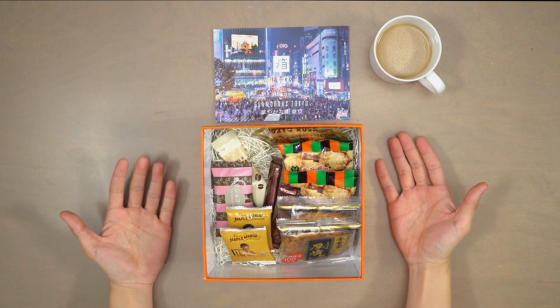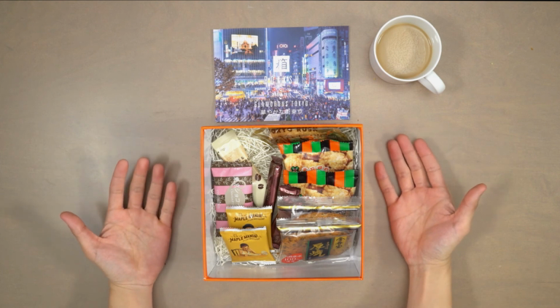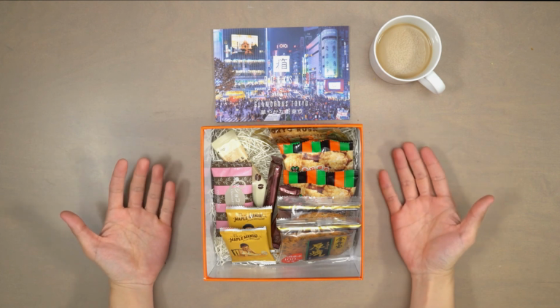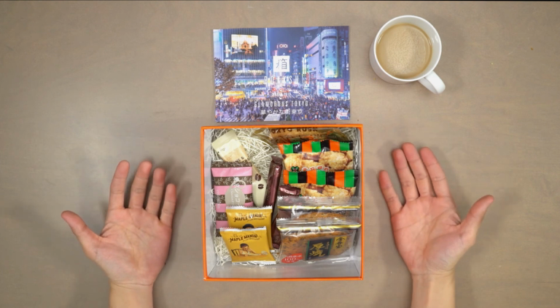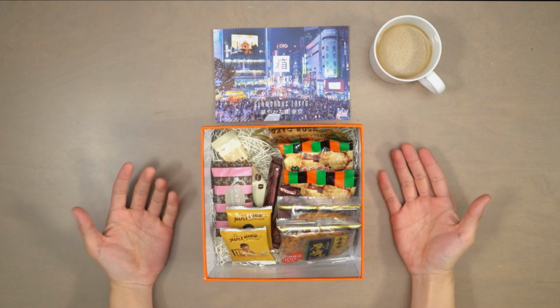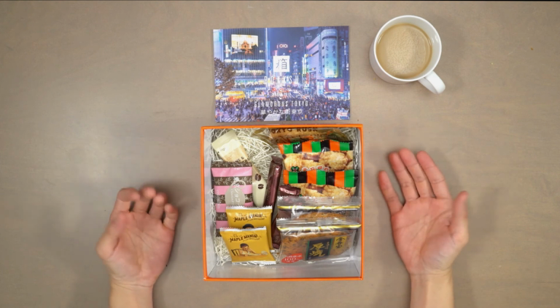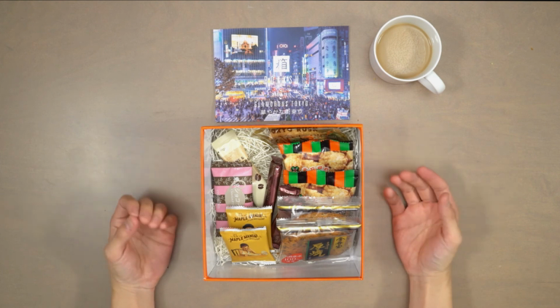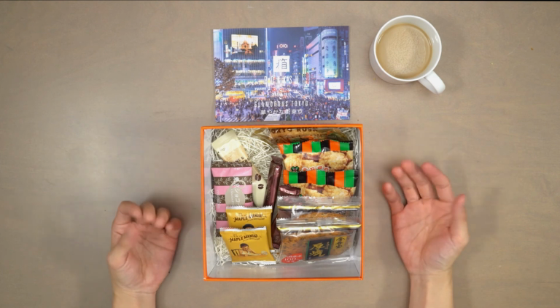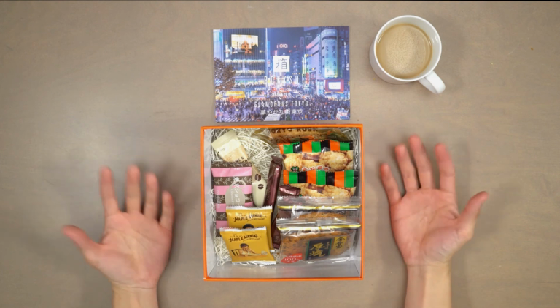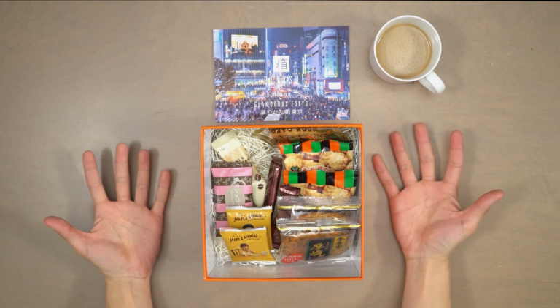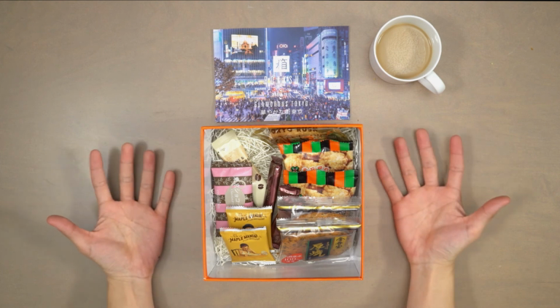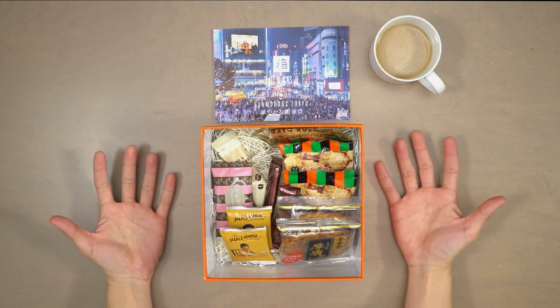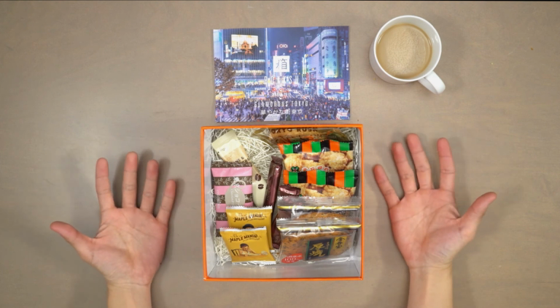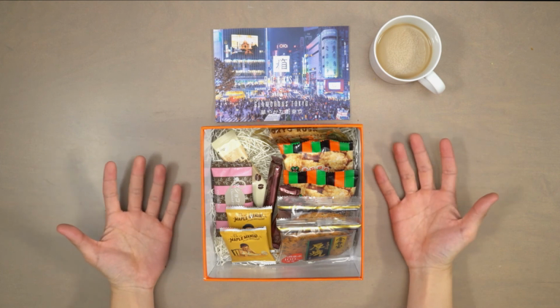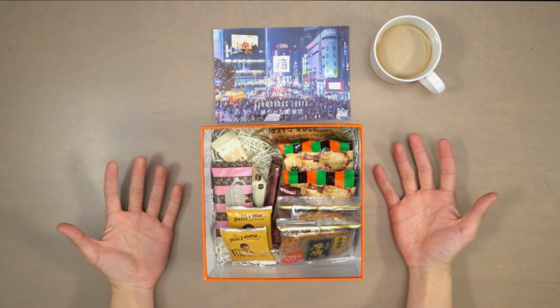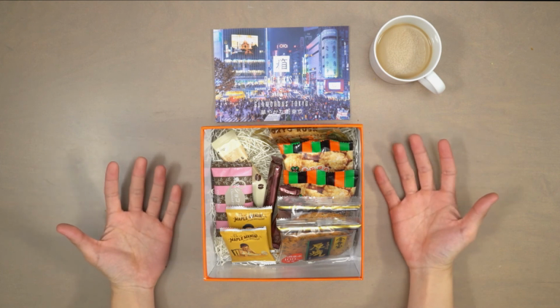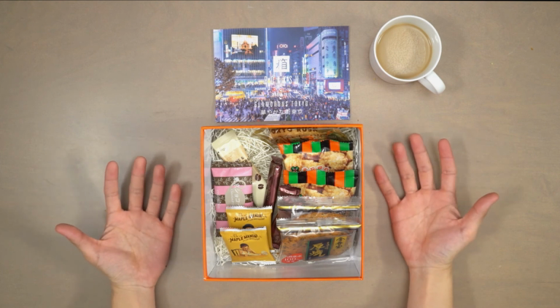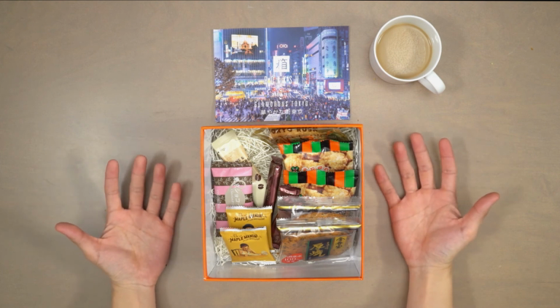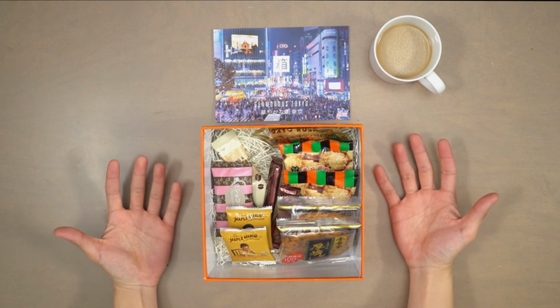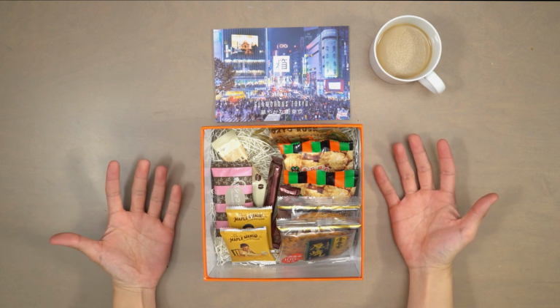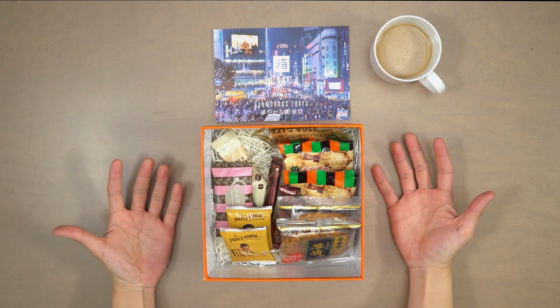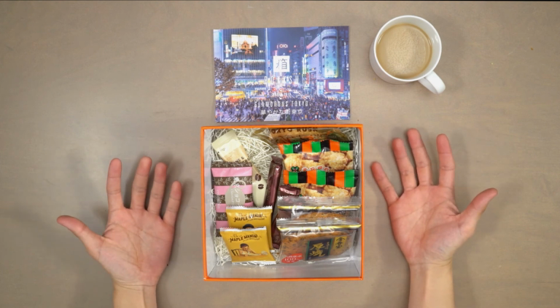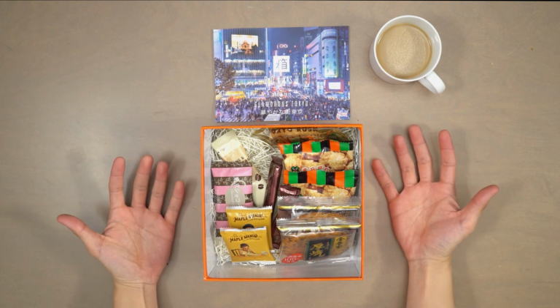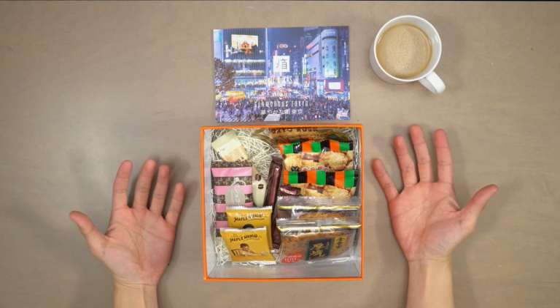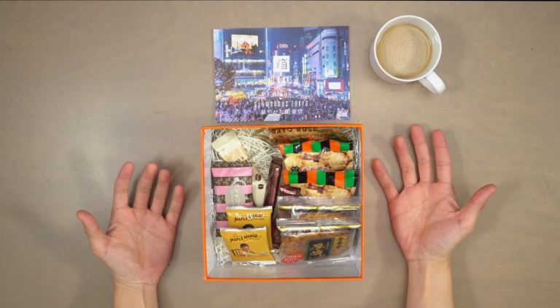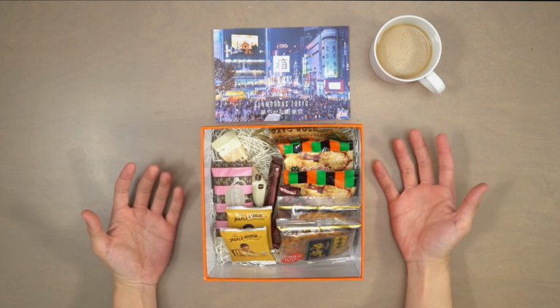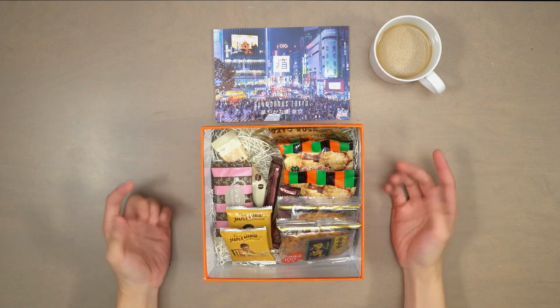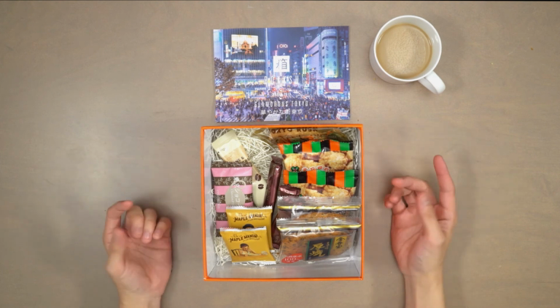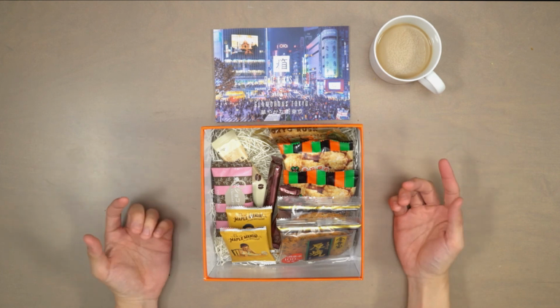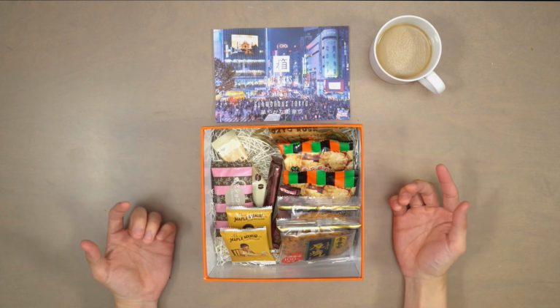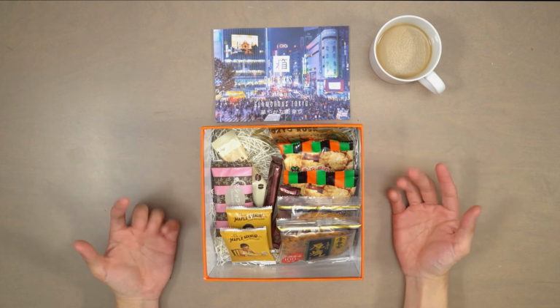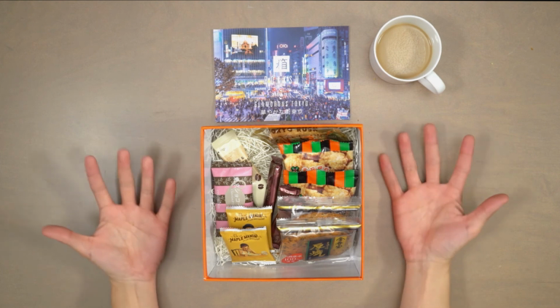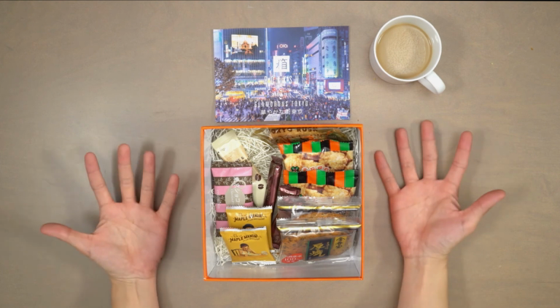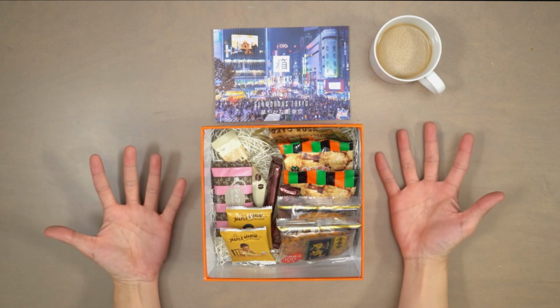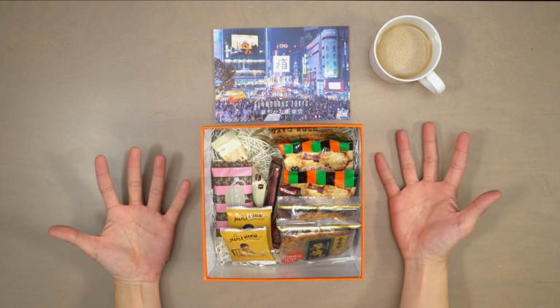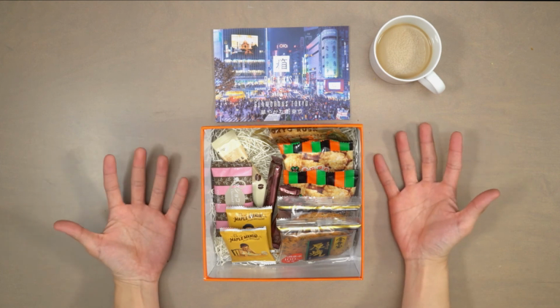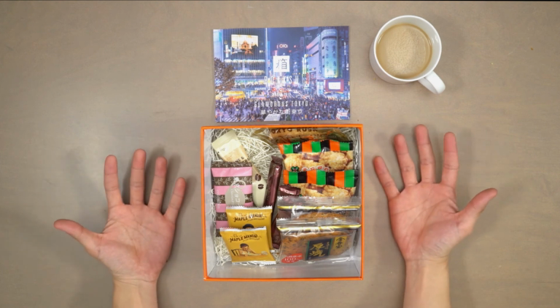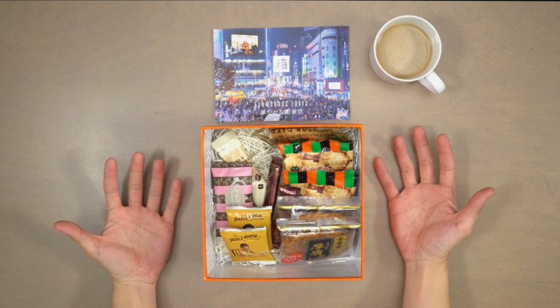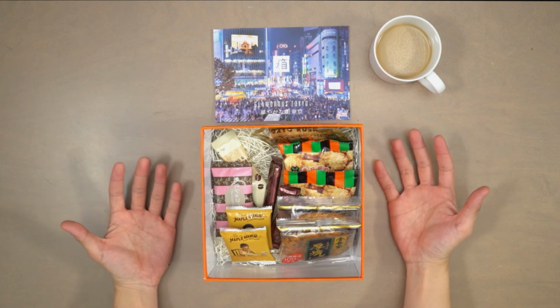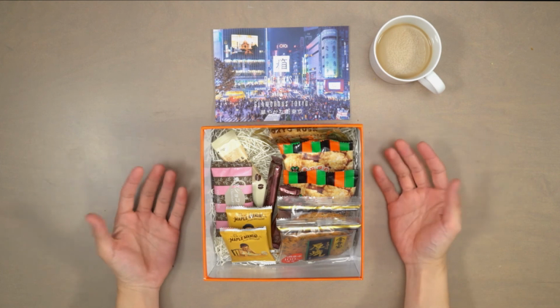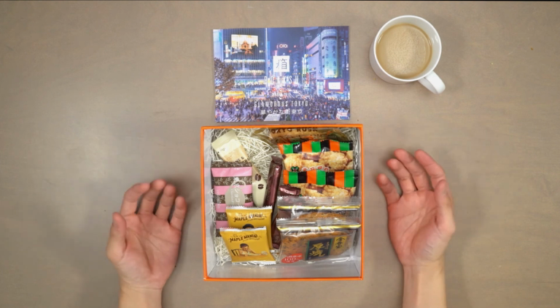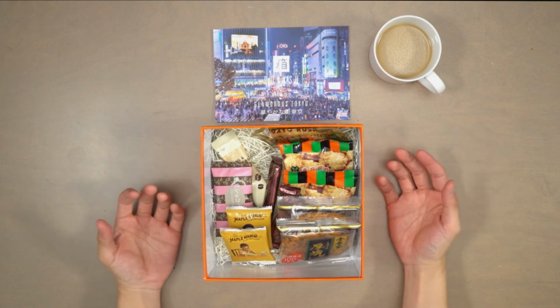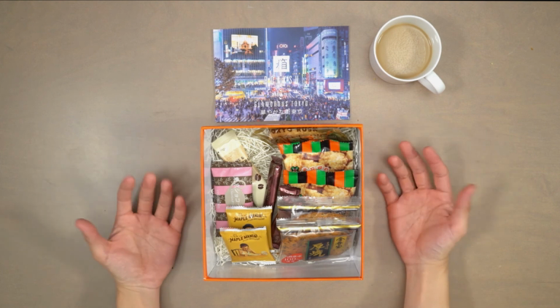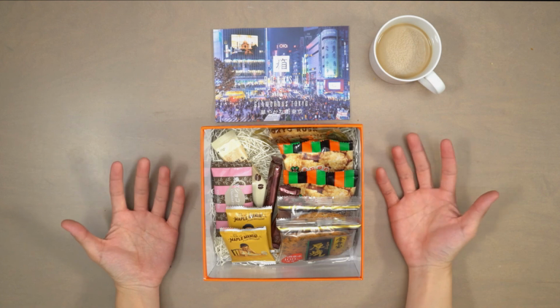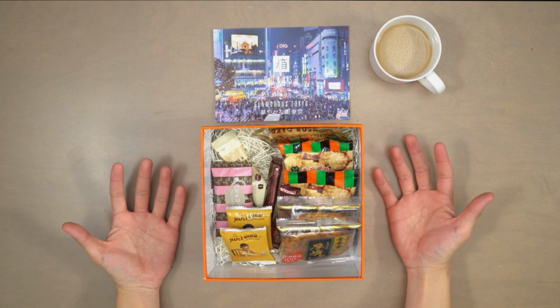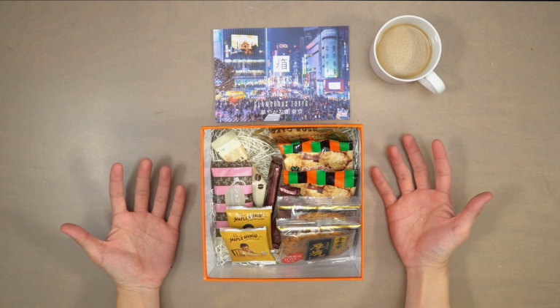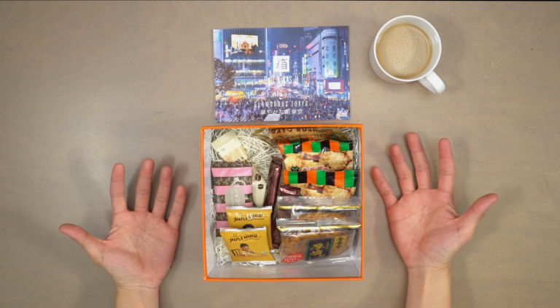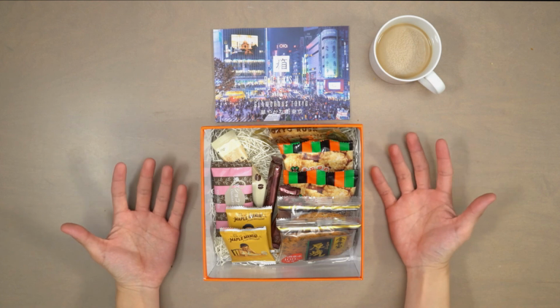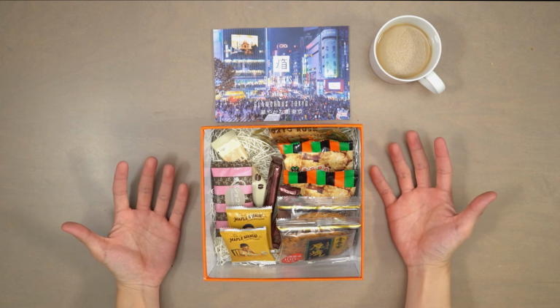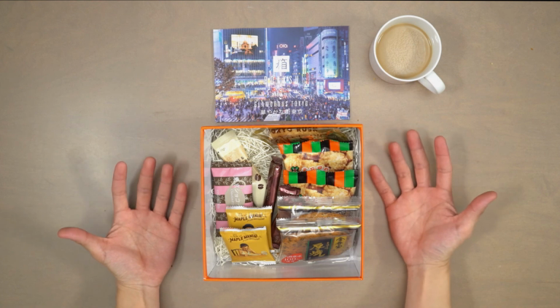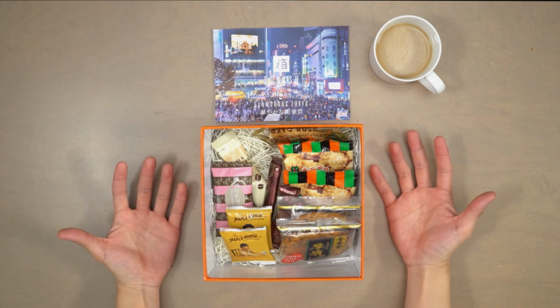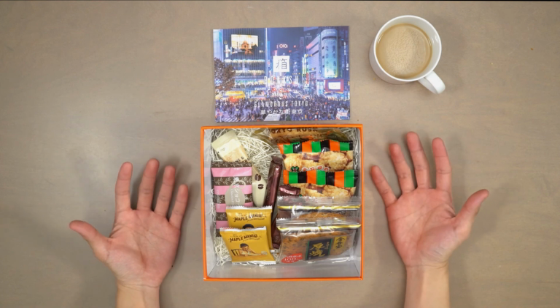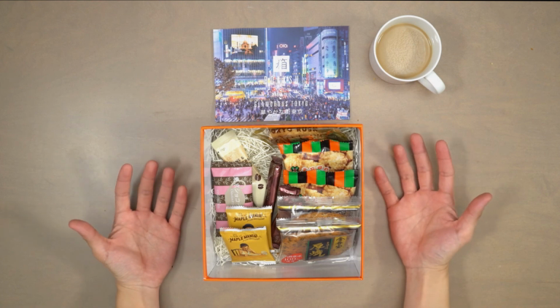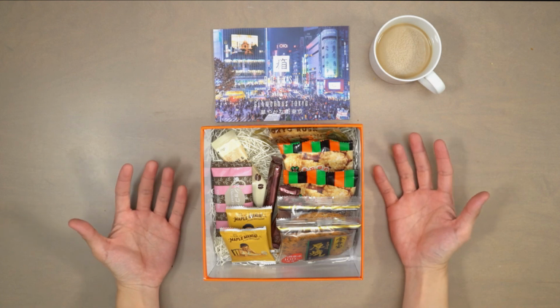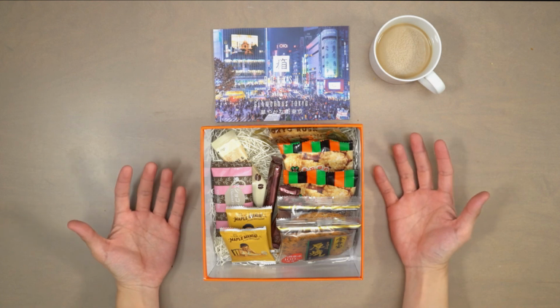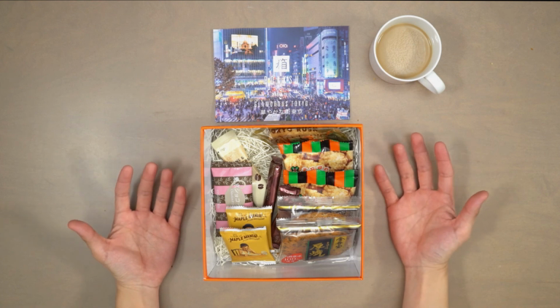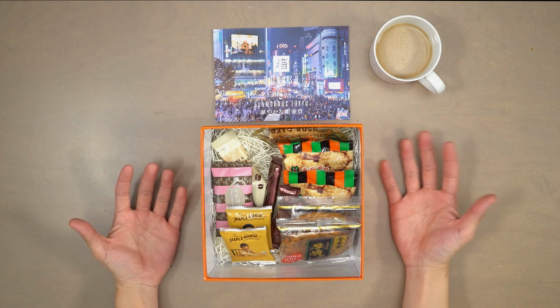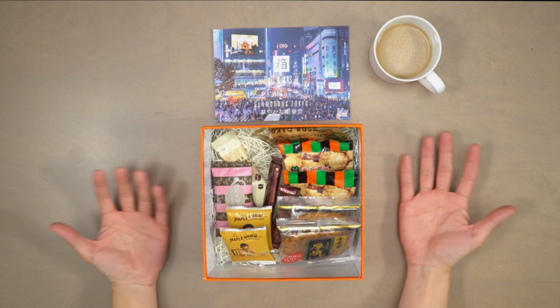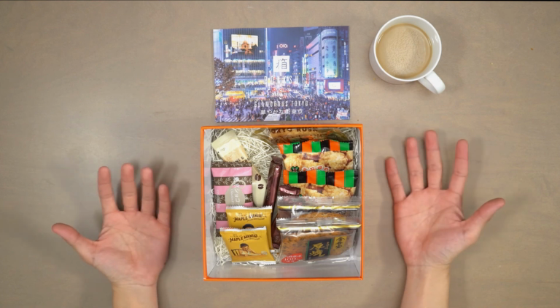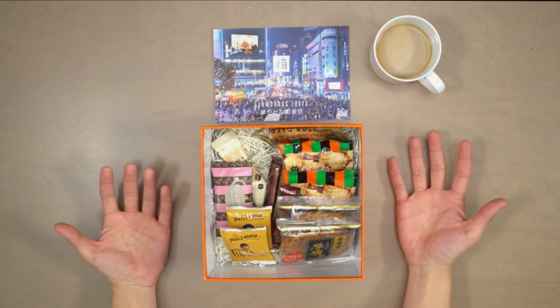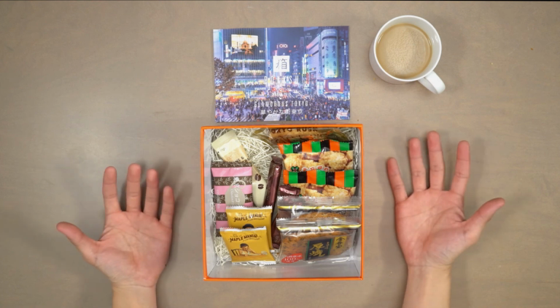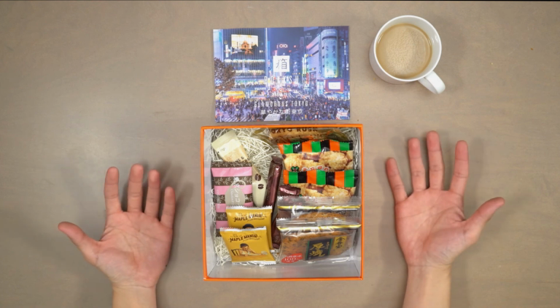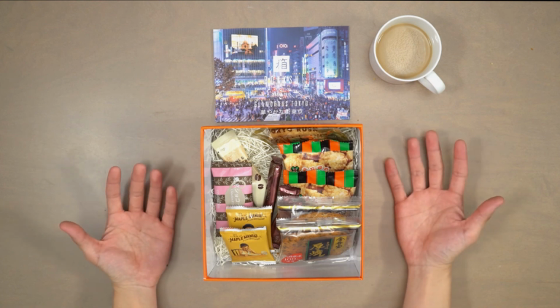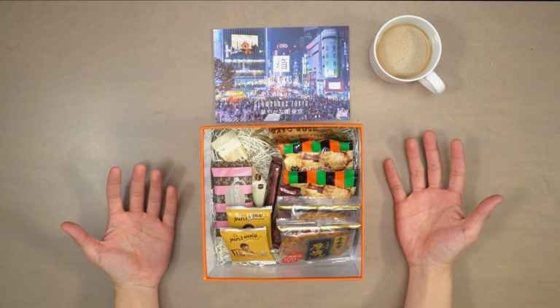I hope this month's innovative delicious snacks have transported you to the world's most glamorous city. Happy snacking!